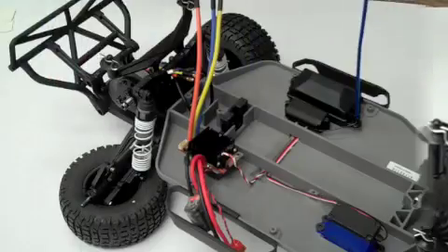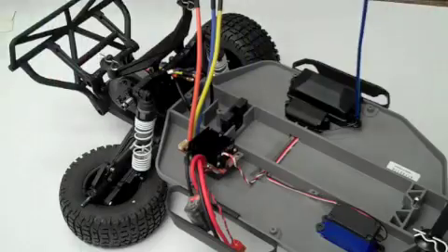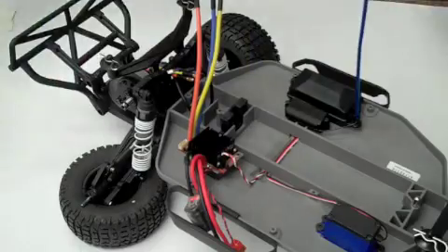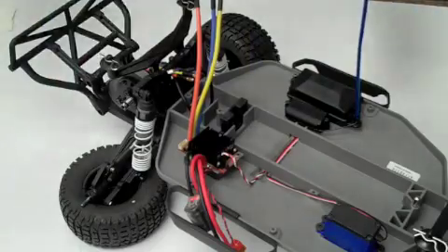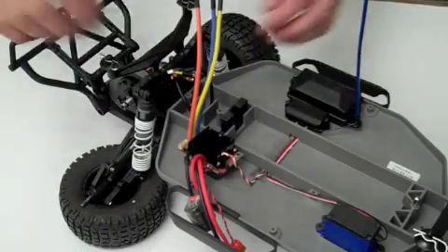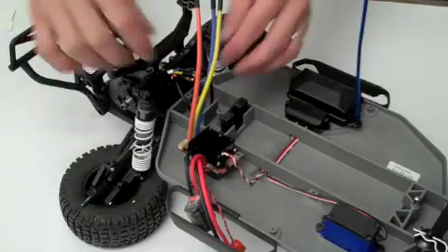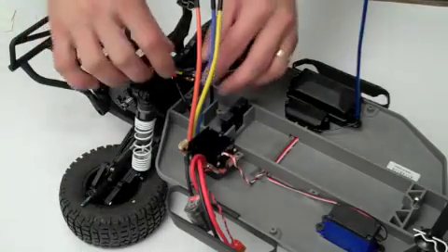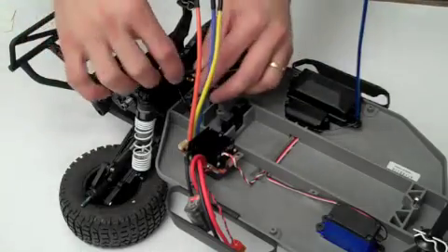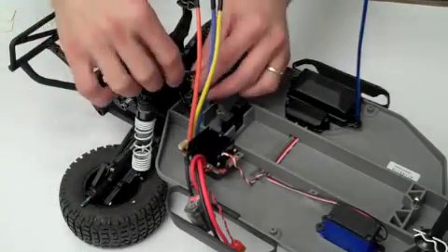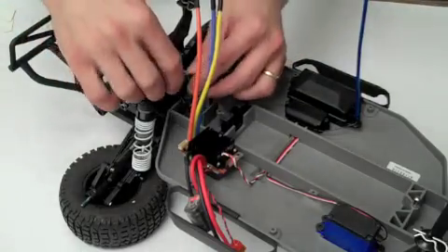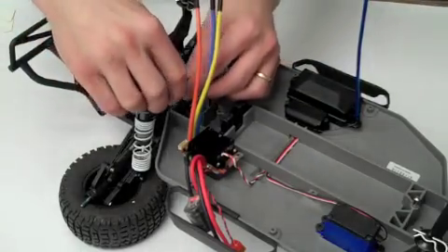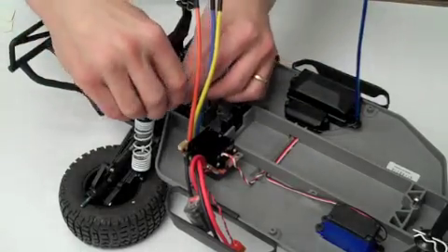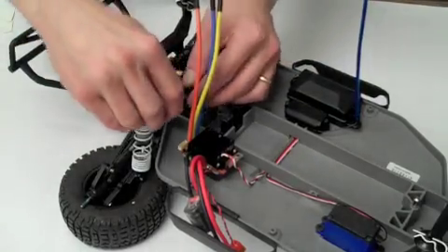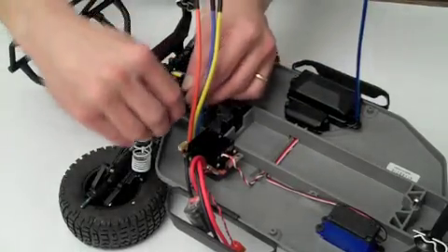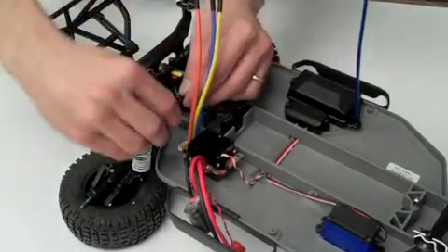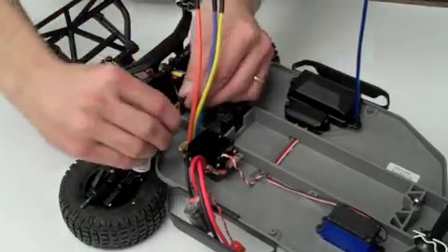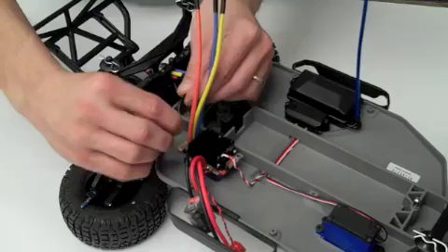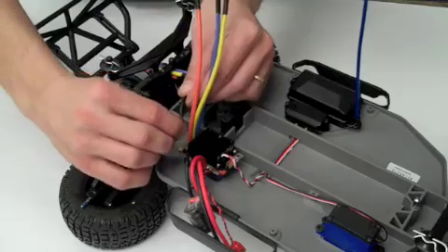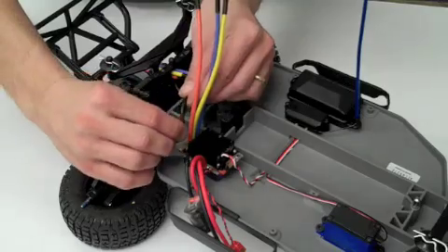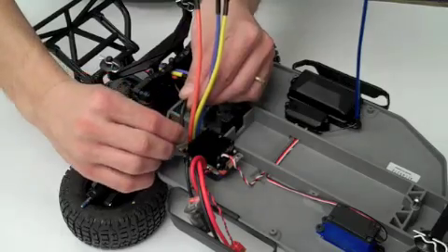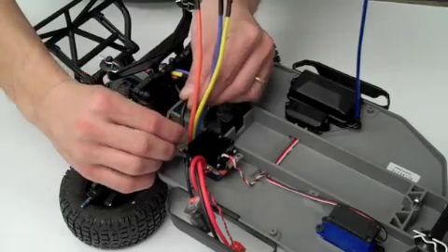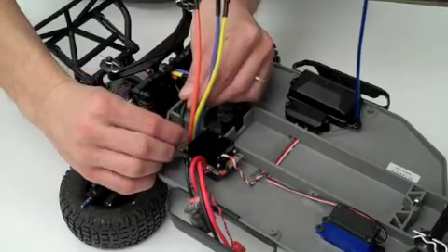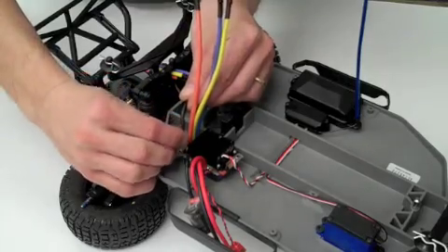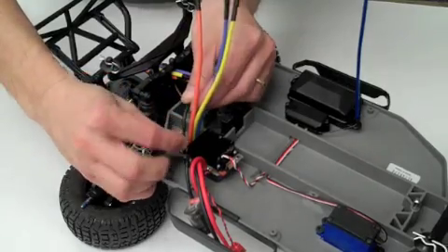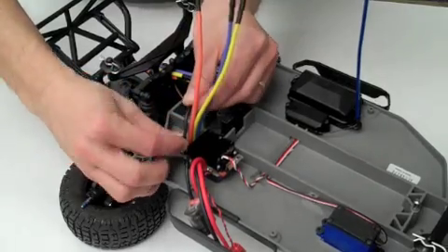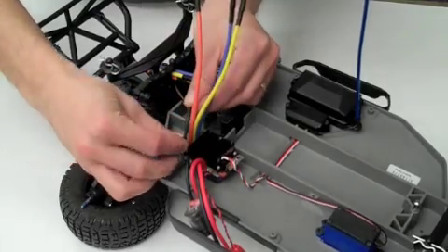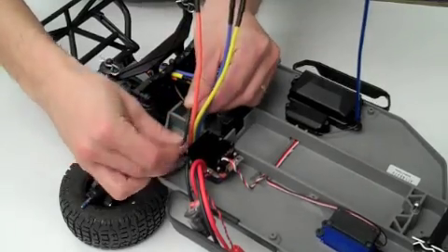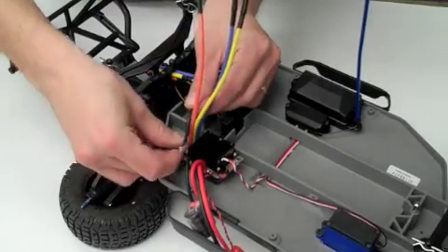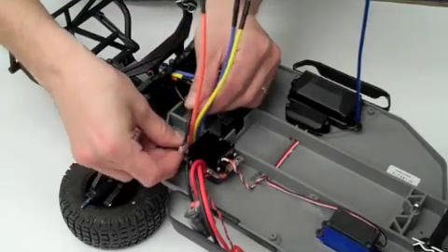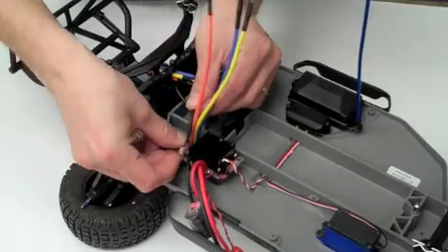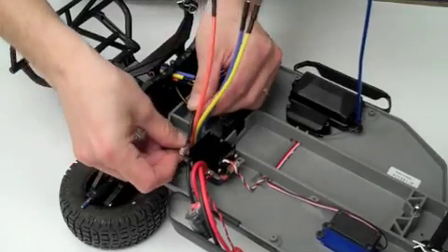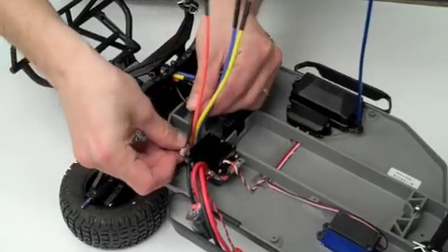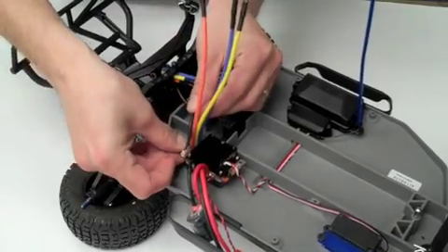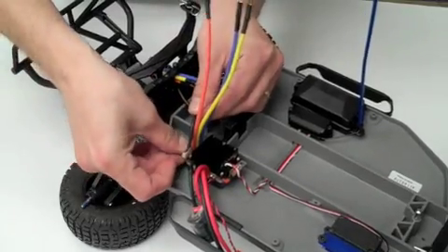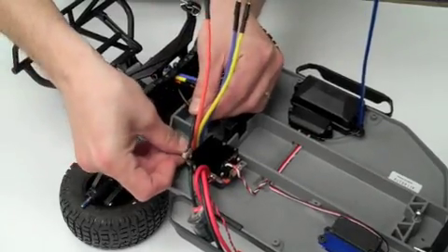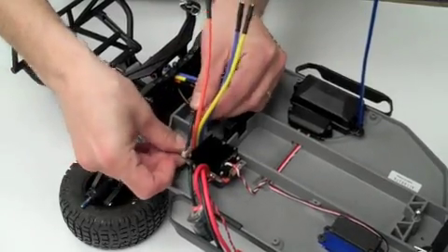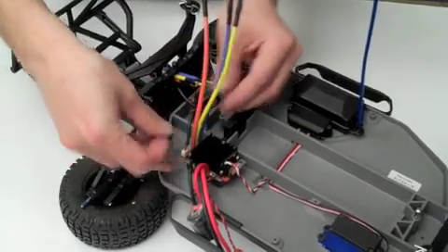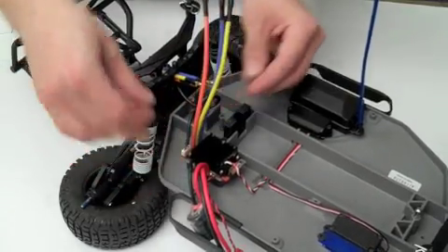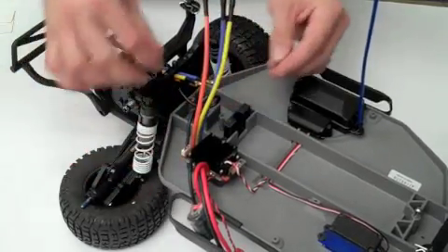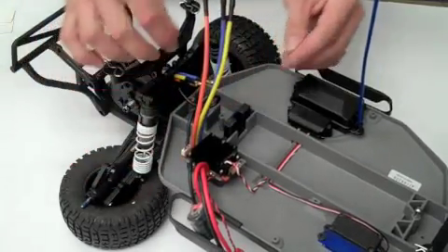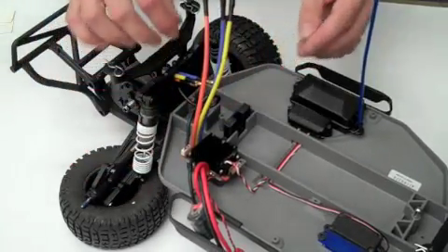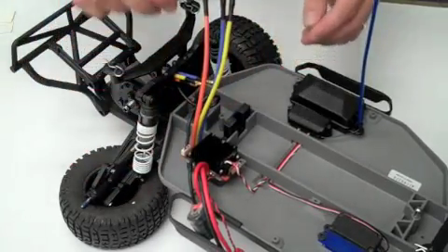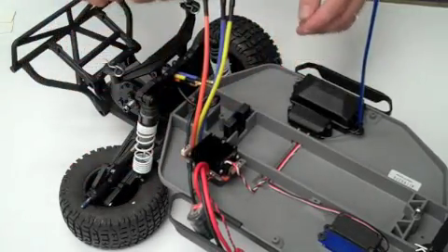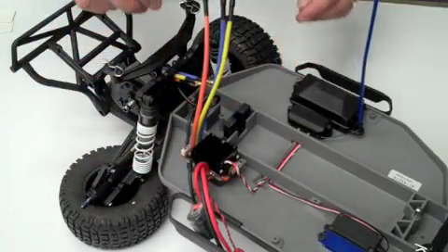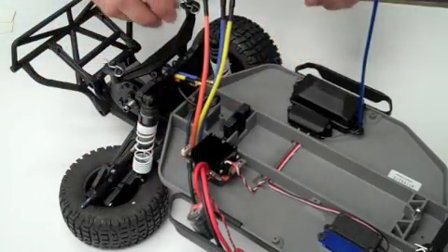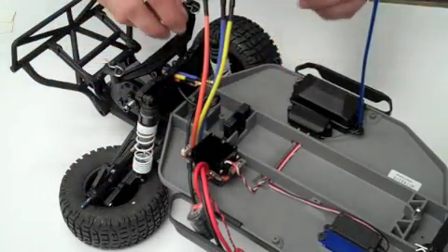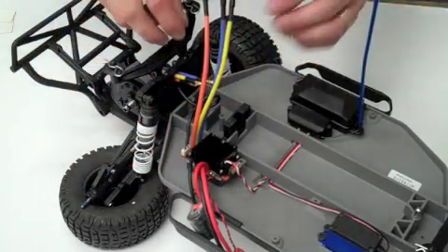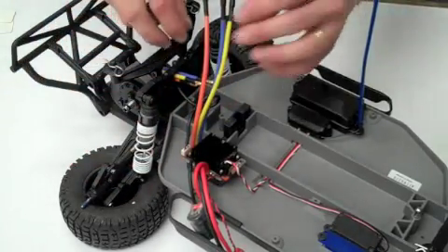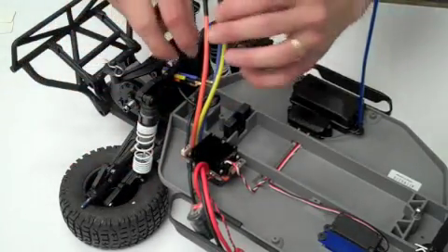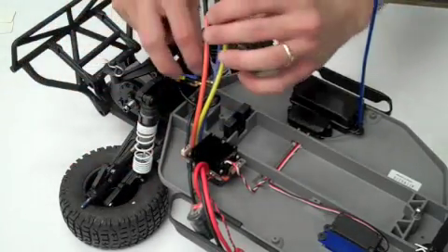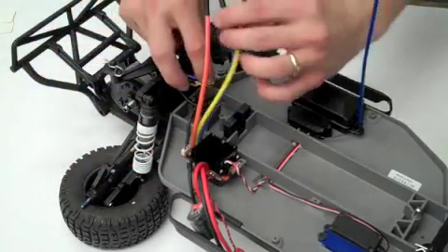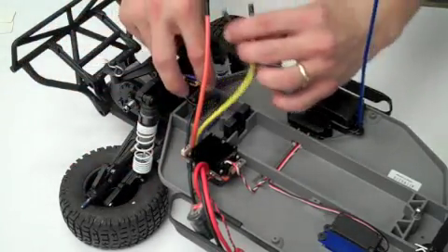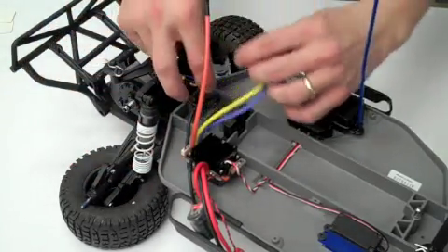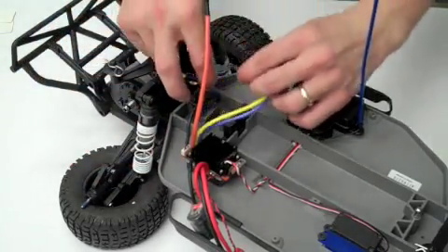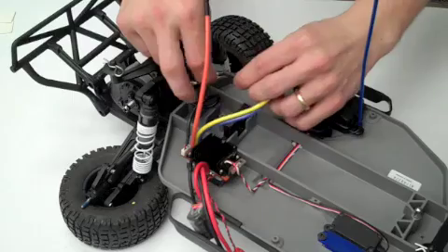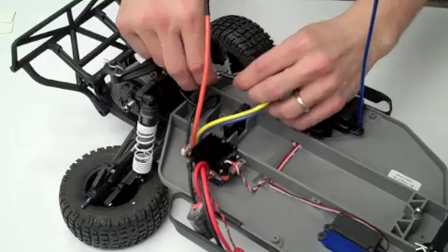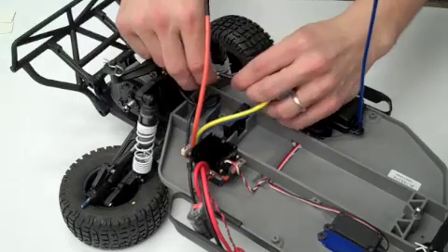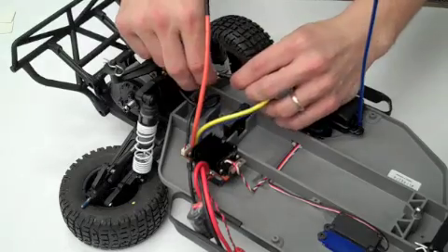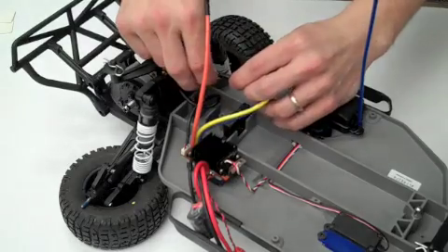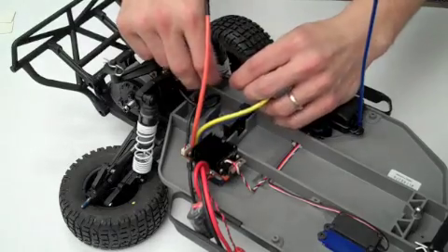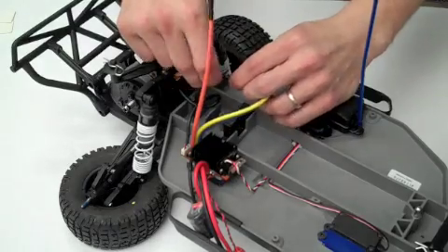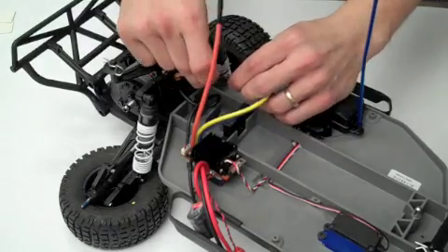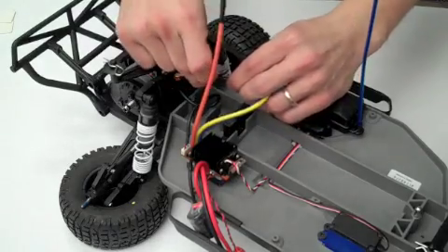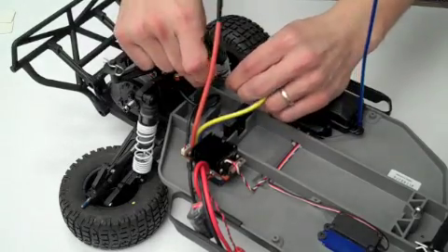Now you'll plug in the motor's sensor wire to the speed control and connect the motor power wires, being sure to match up all the colors.